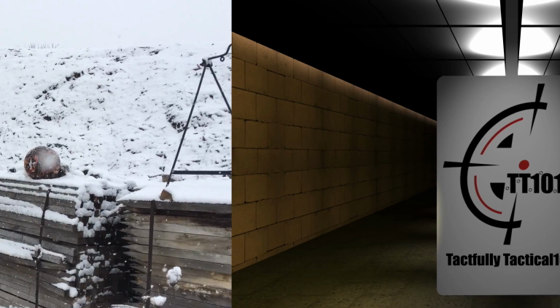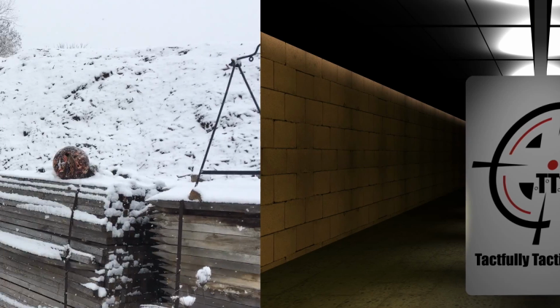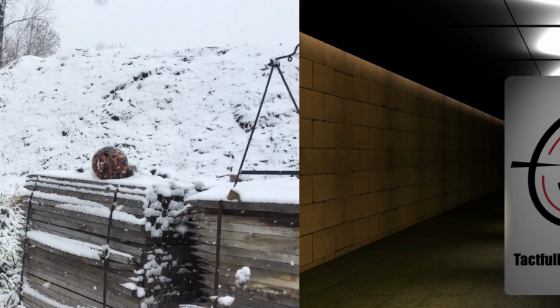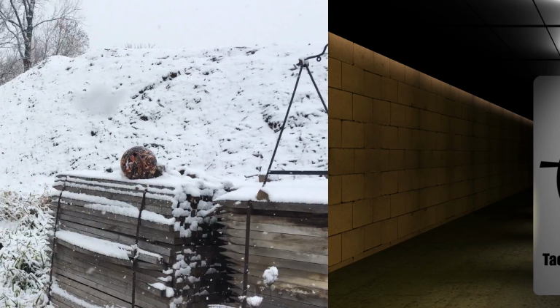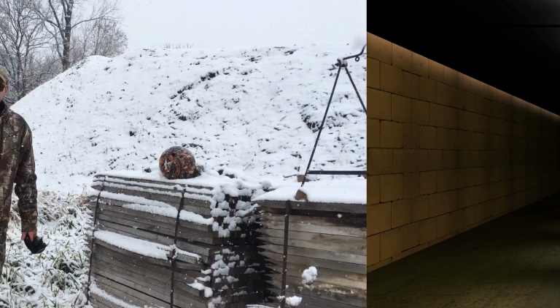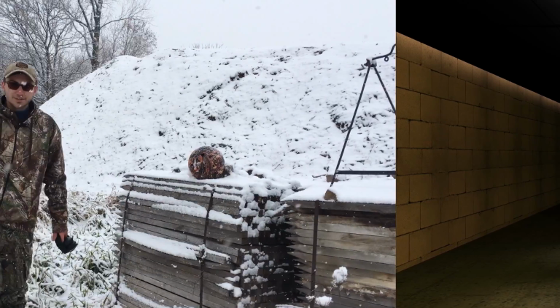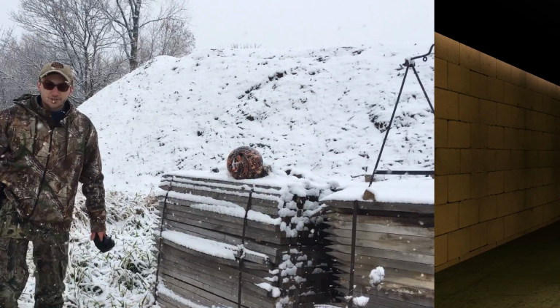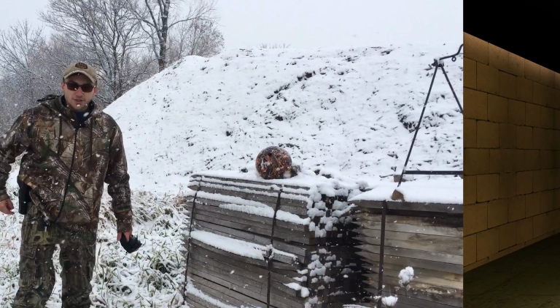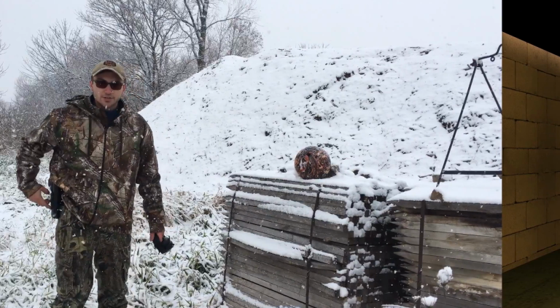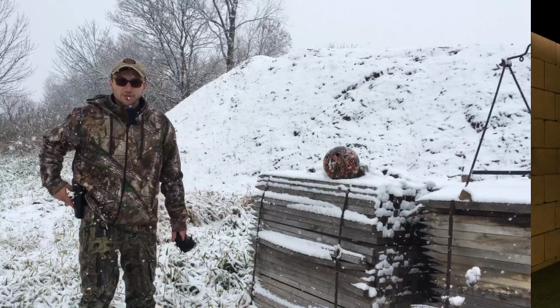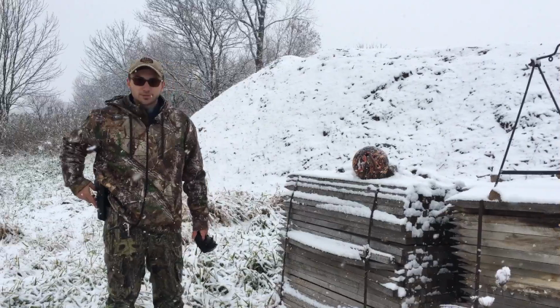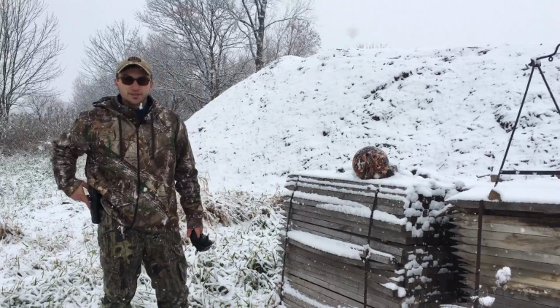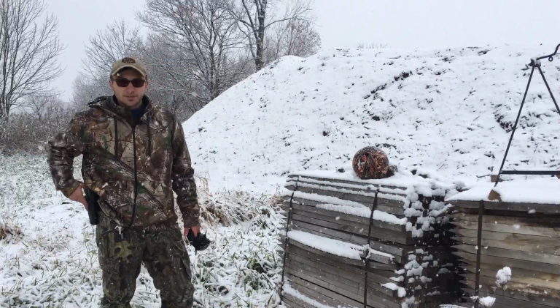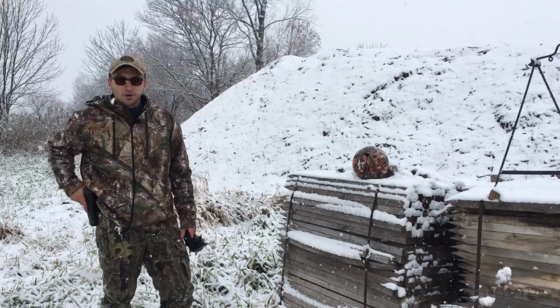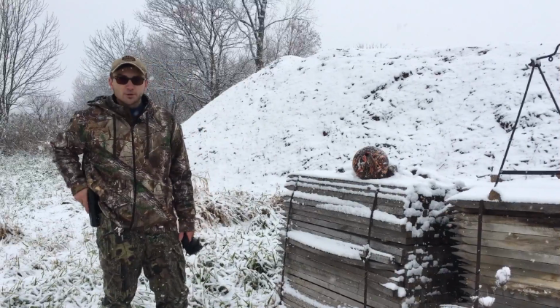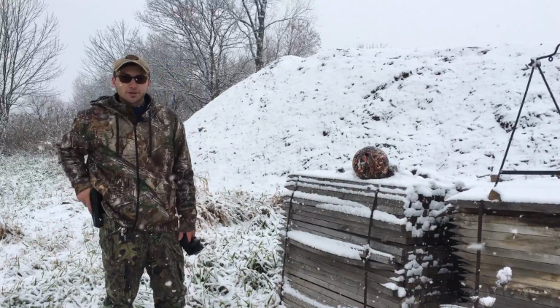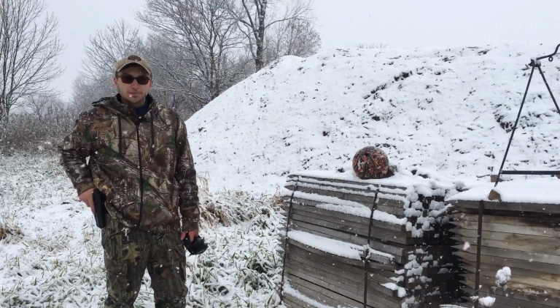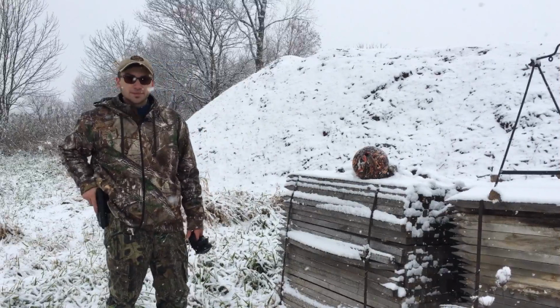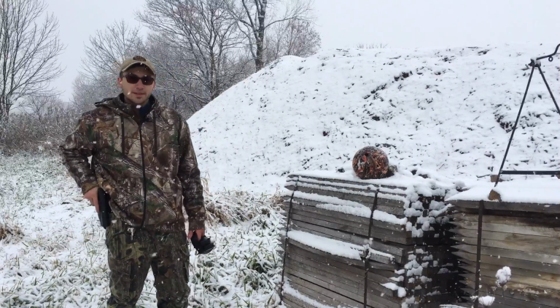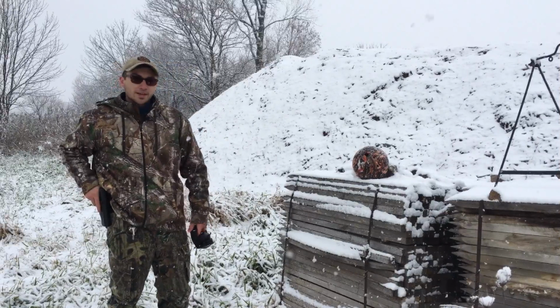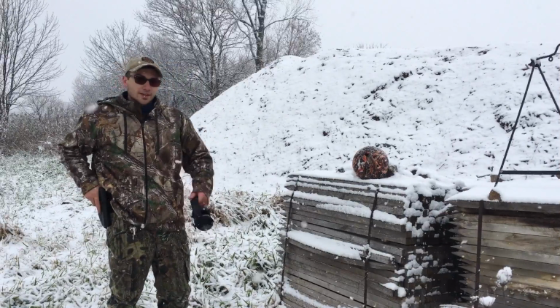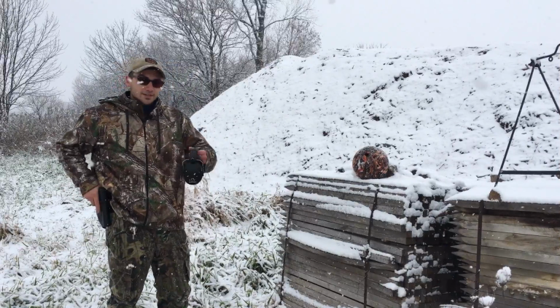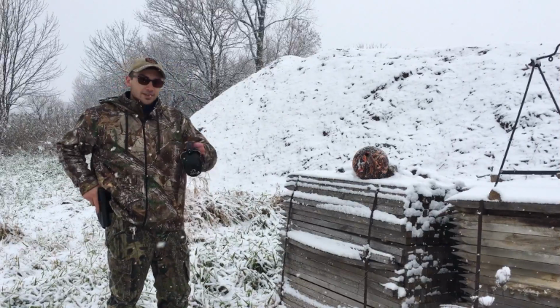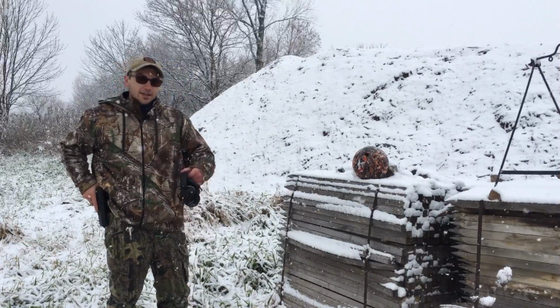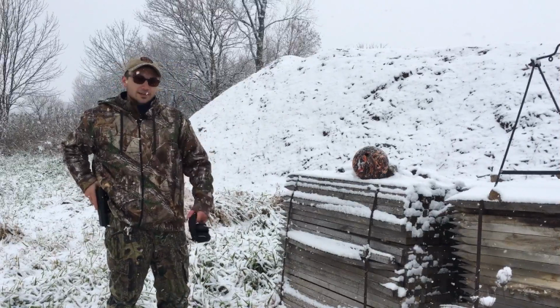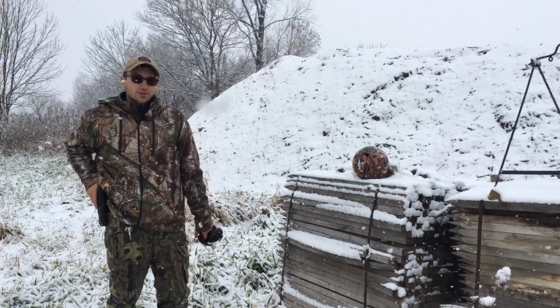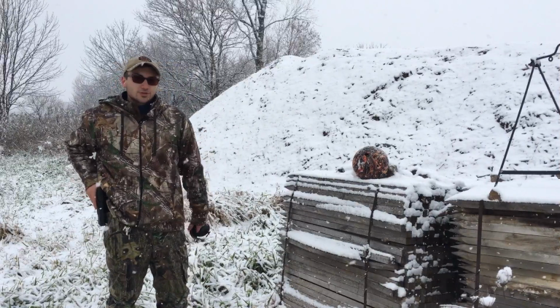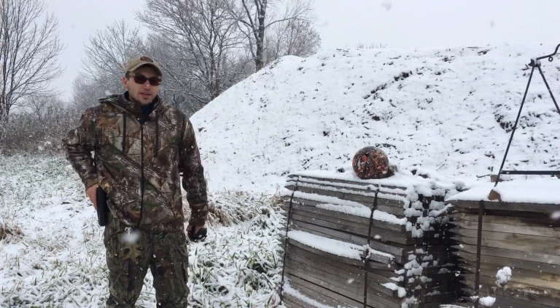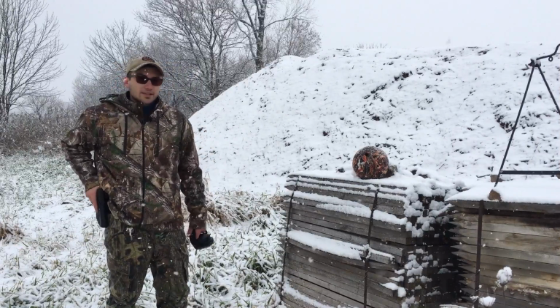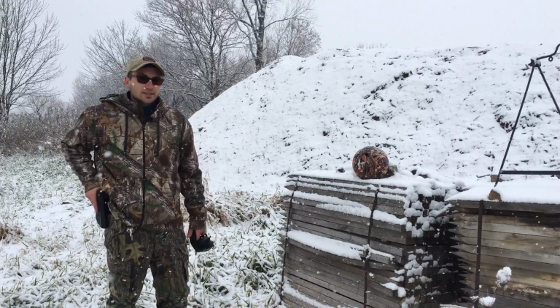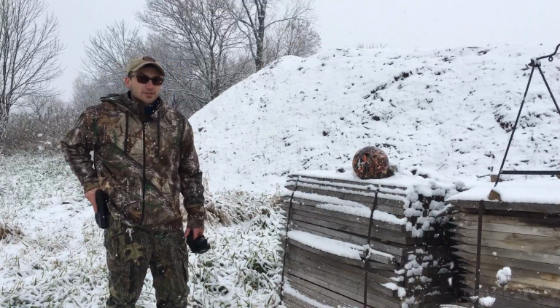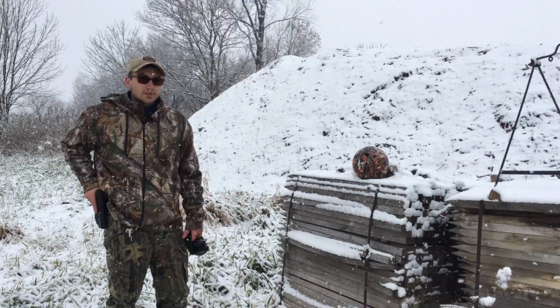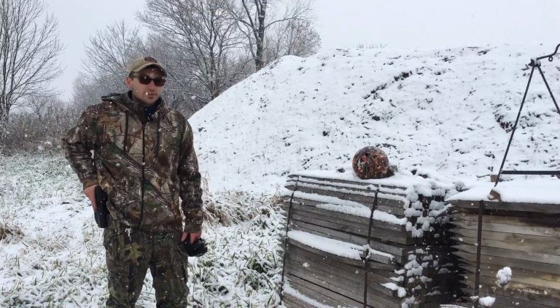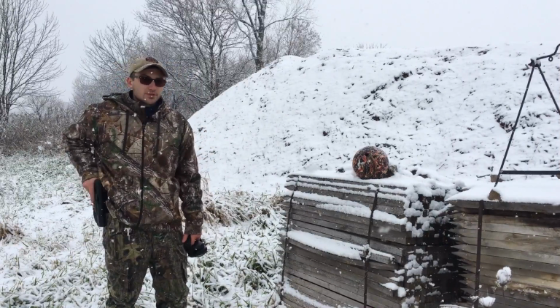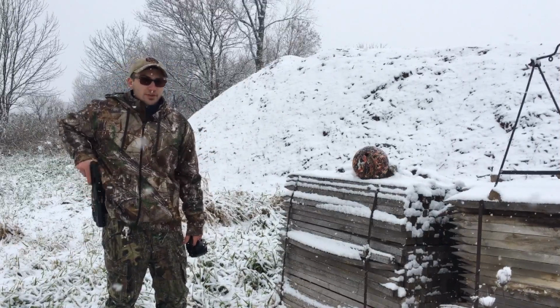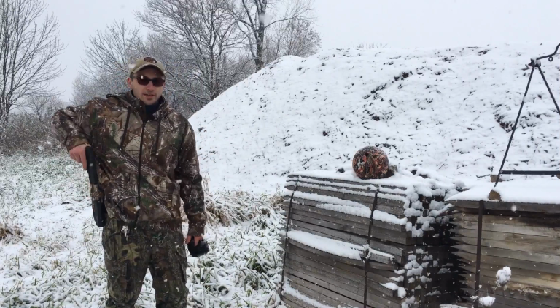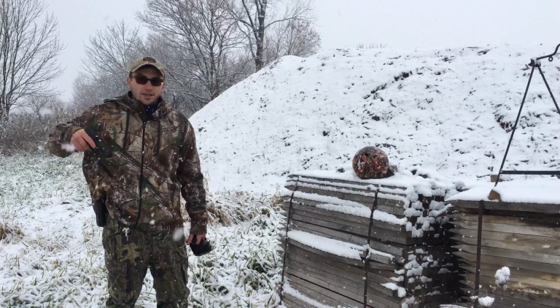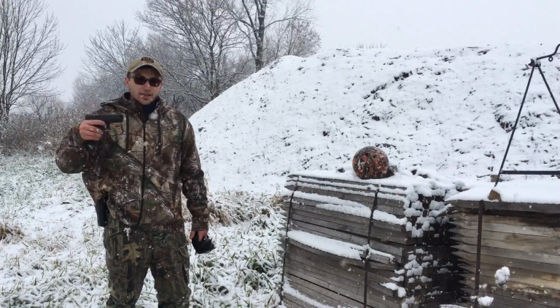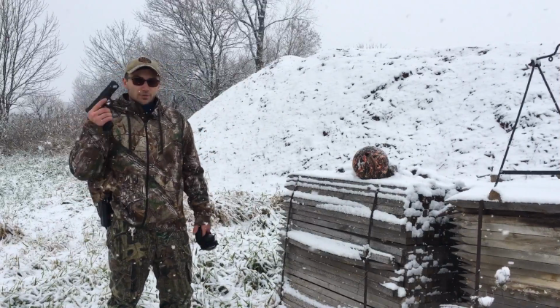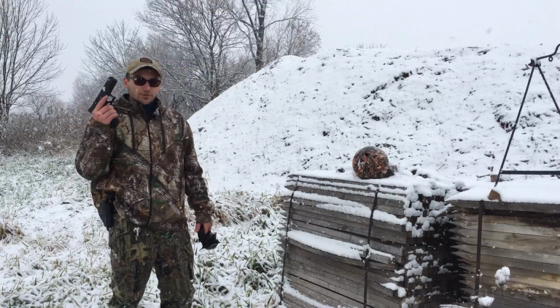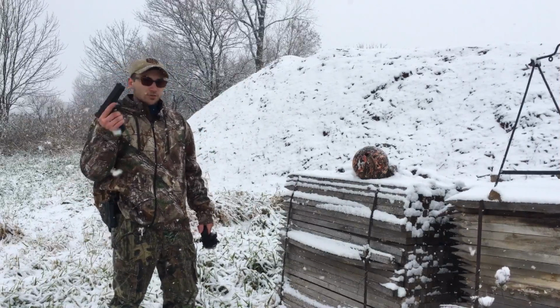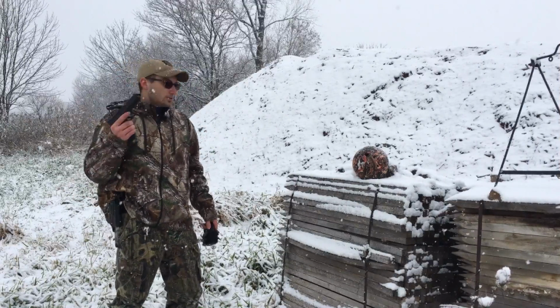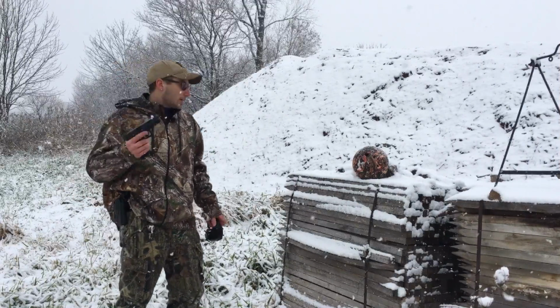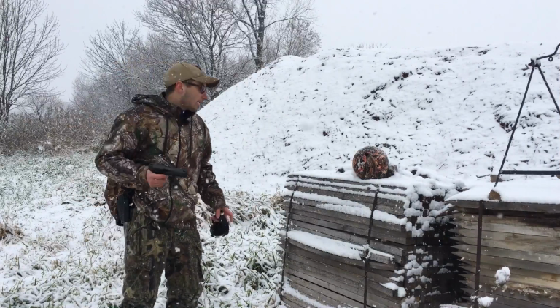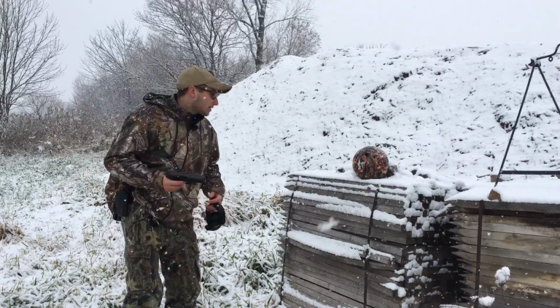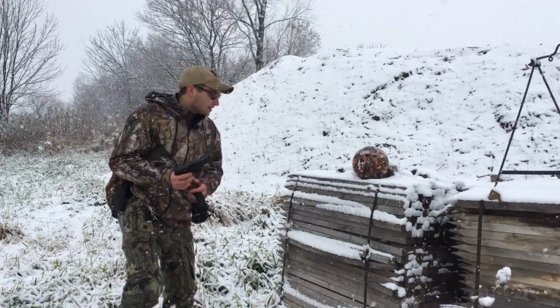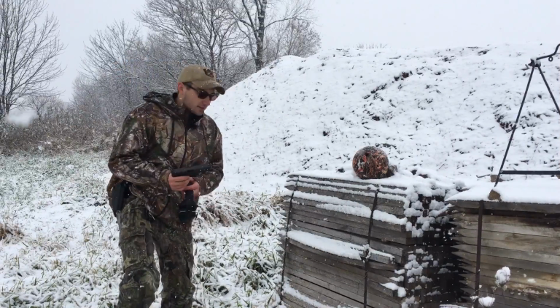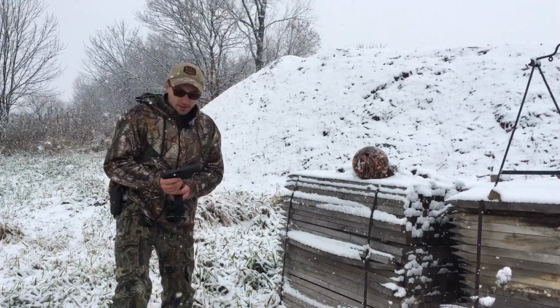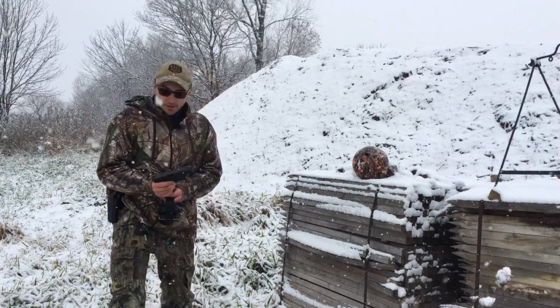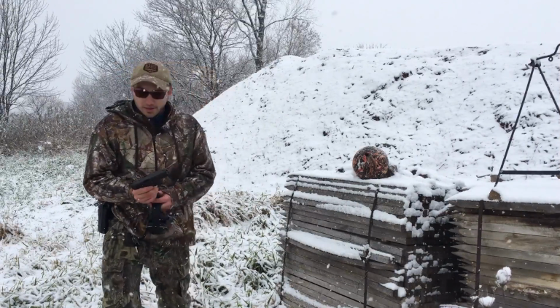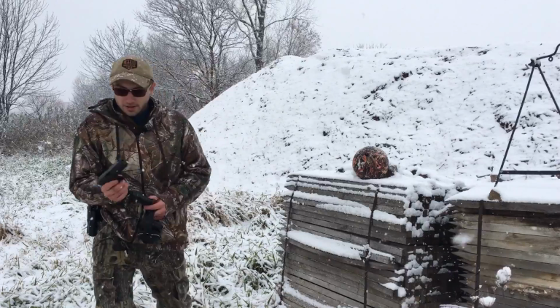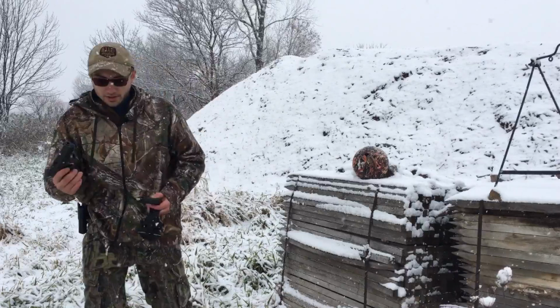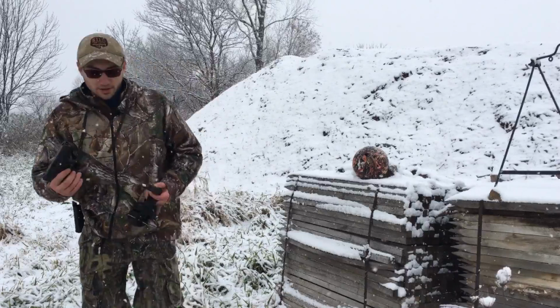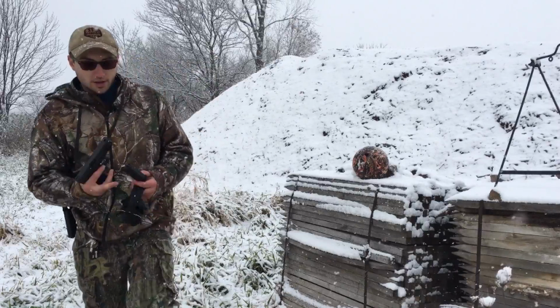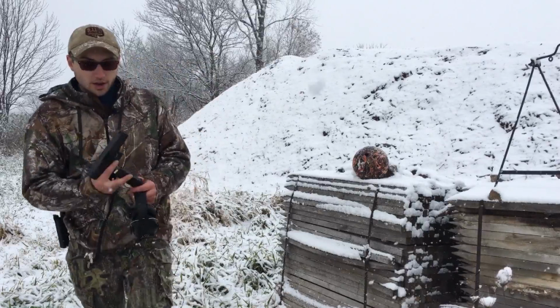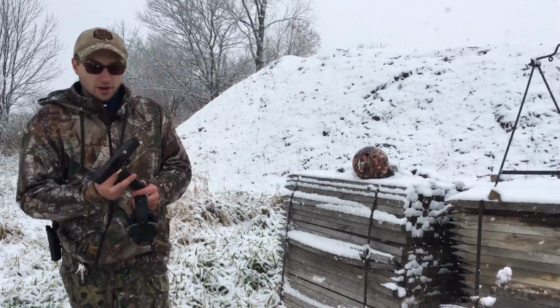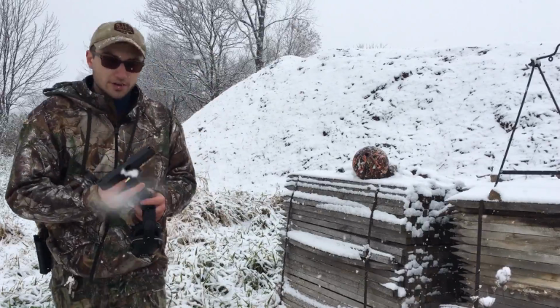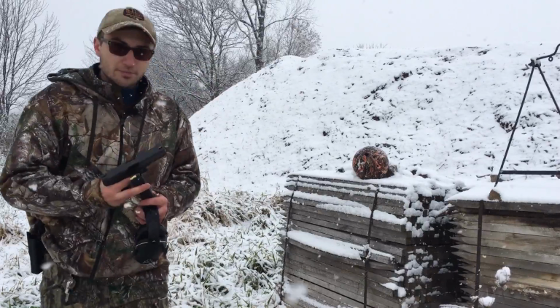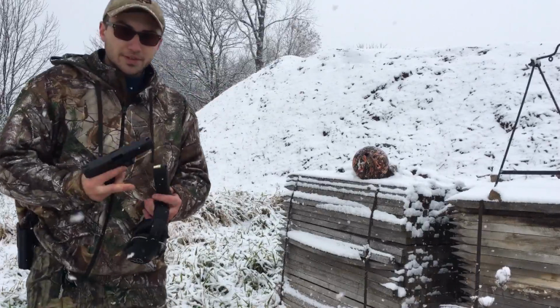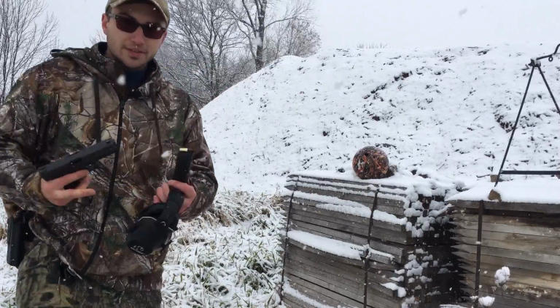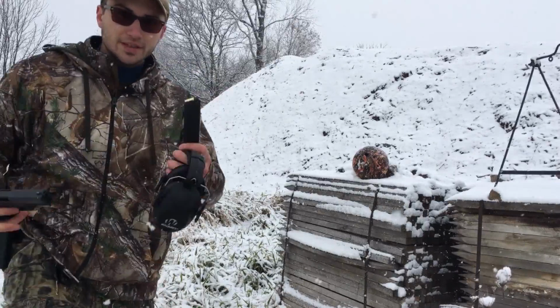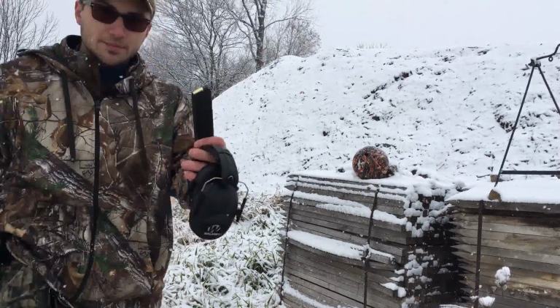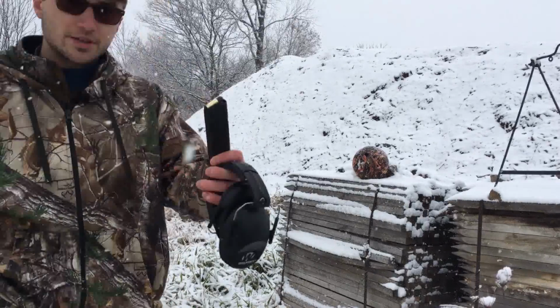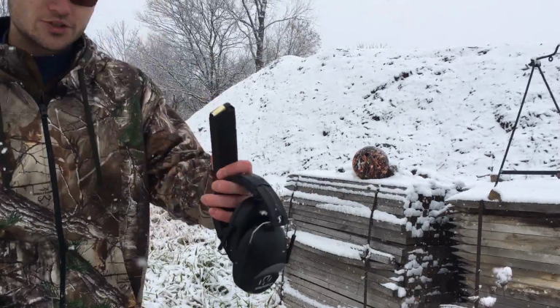Hi guys, Josh from TT101. Today I'm doing a review on the R&P ammunition.